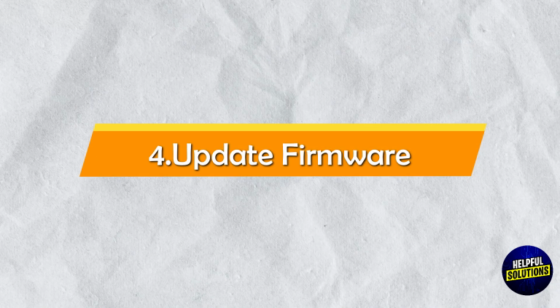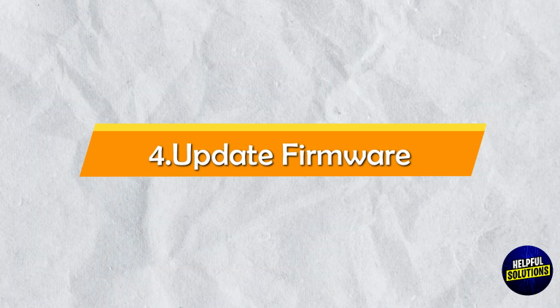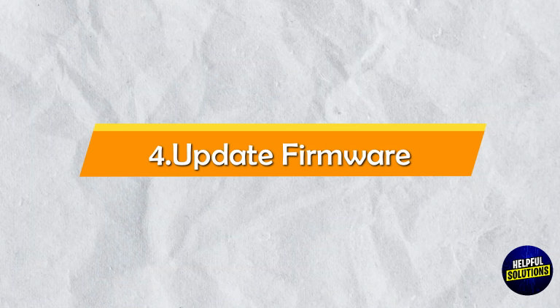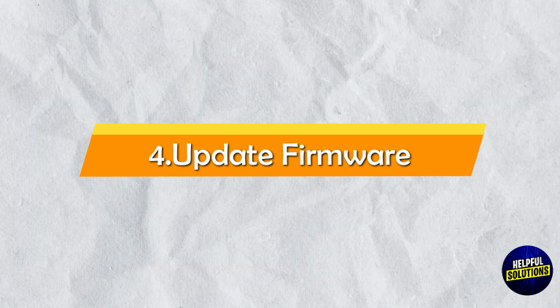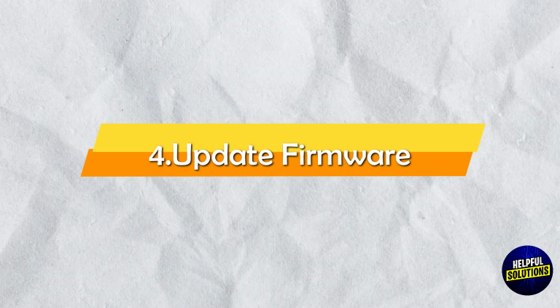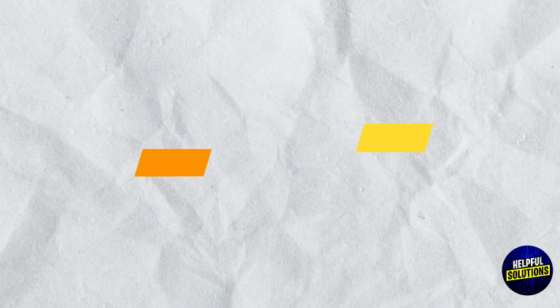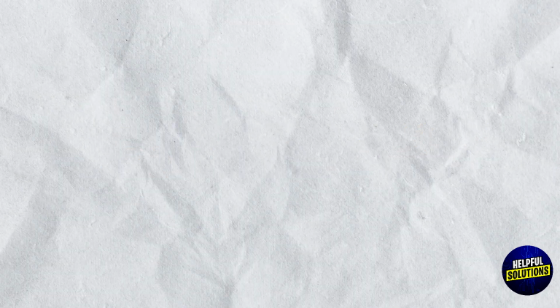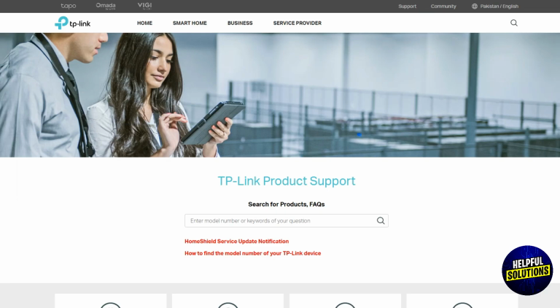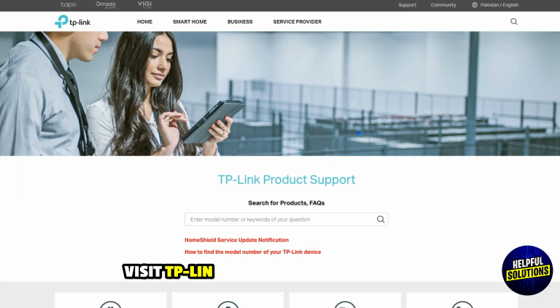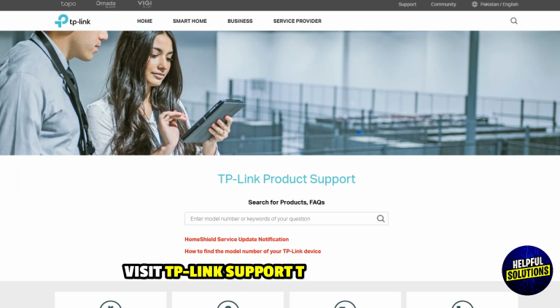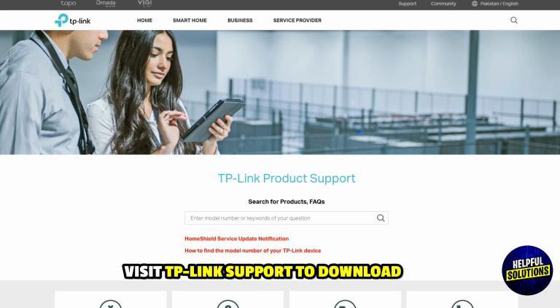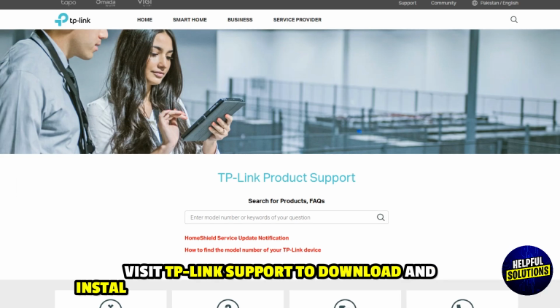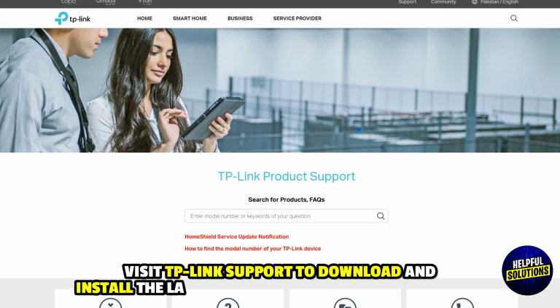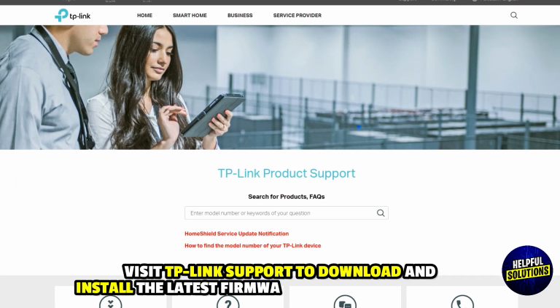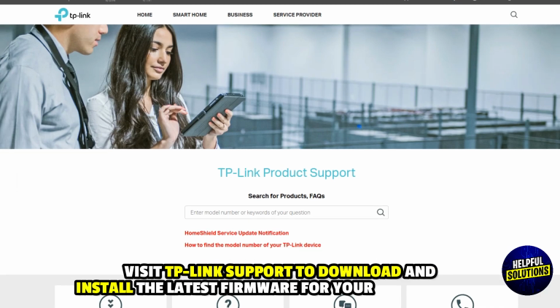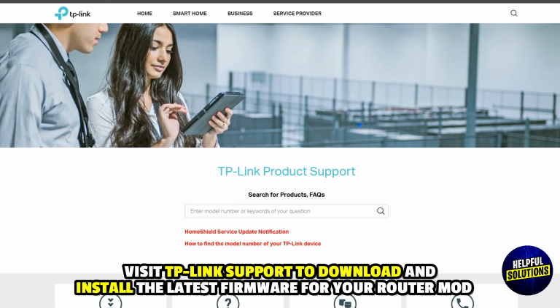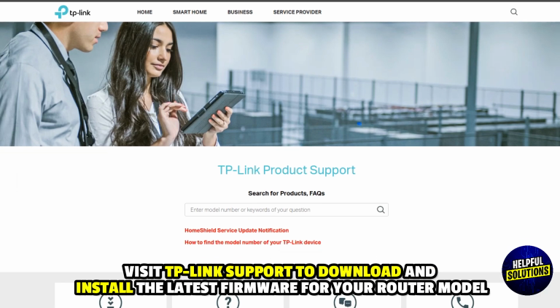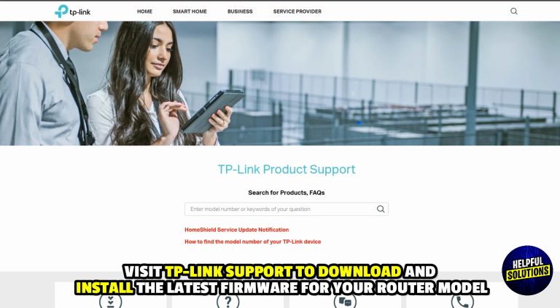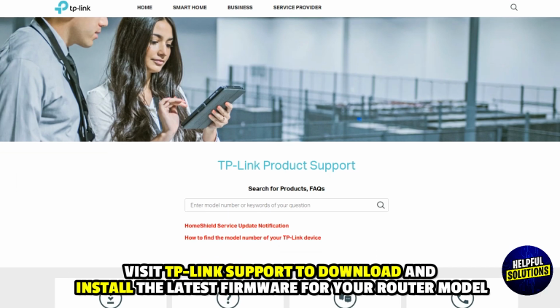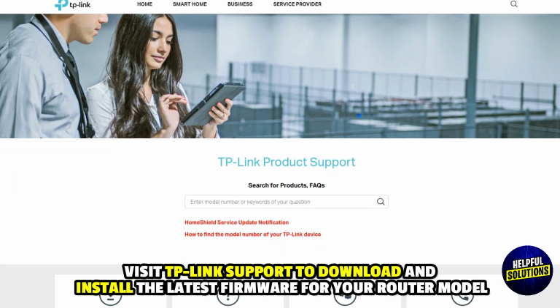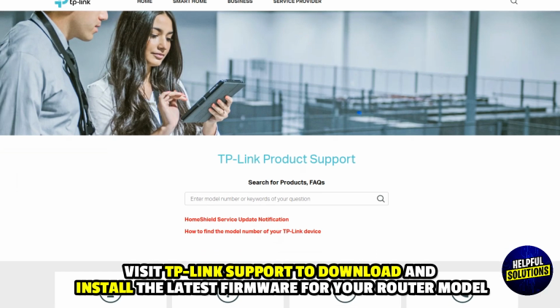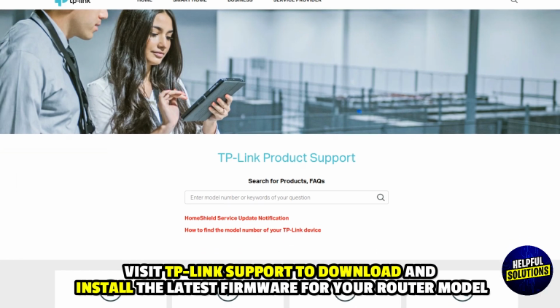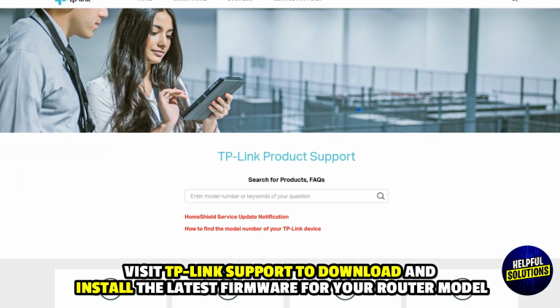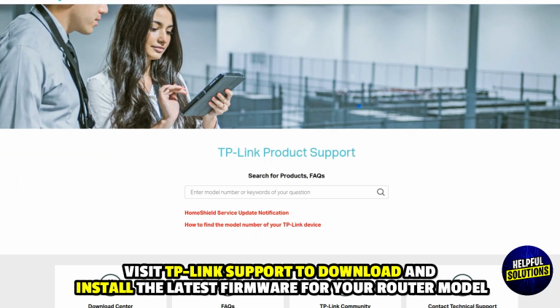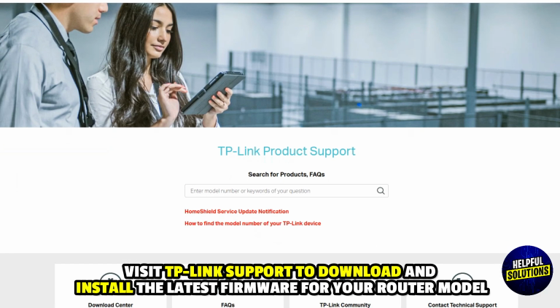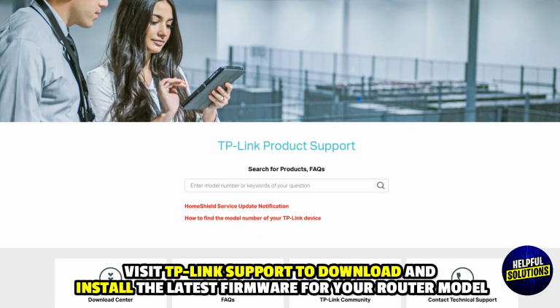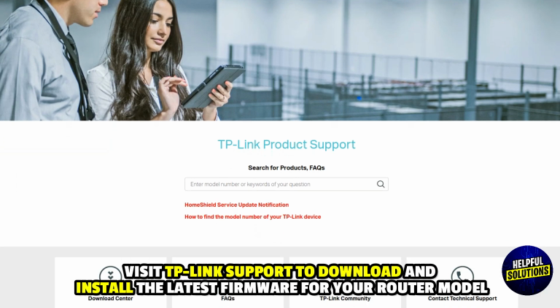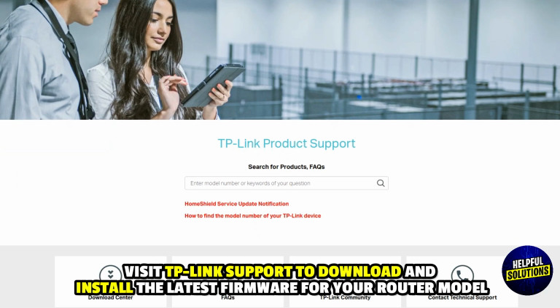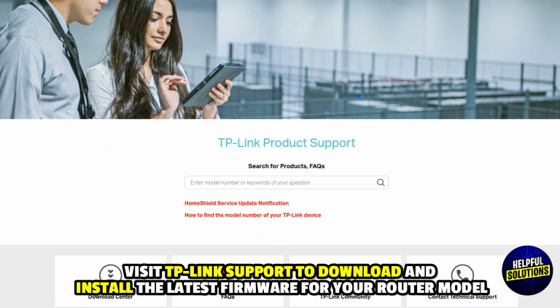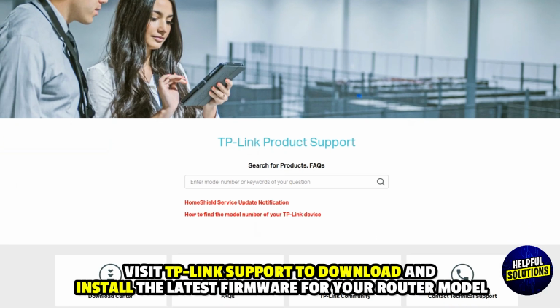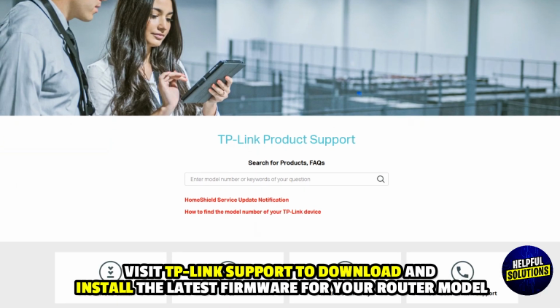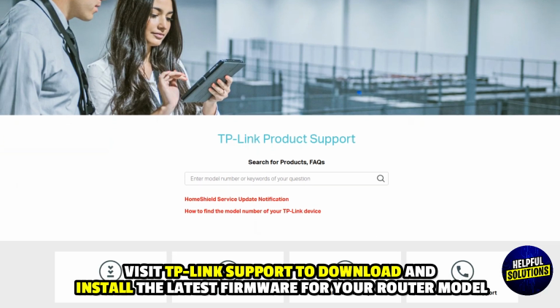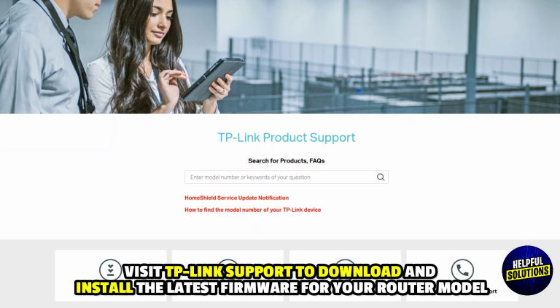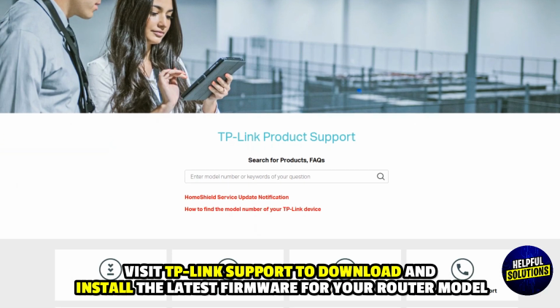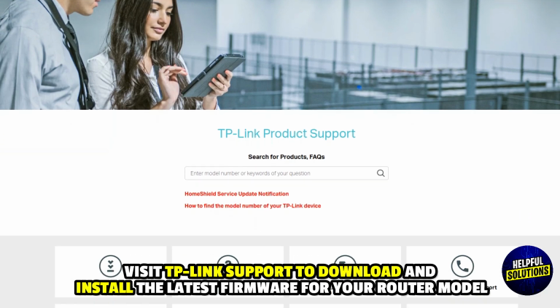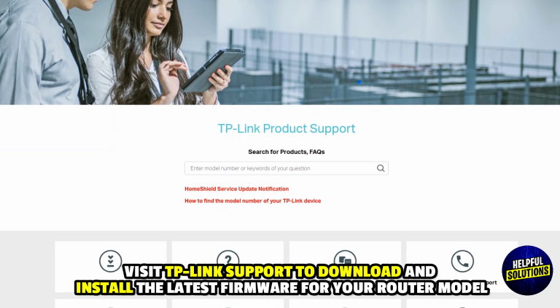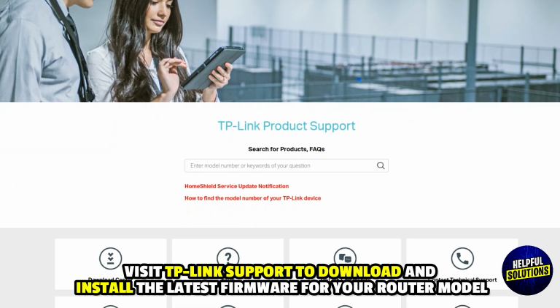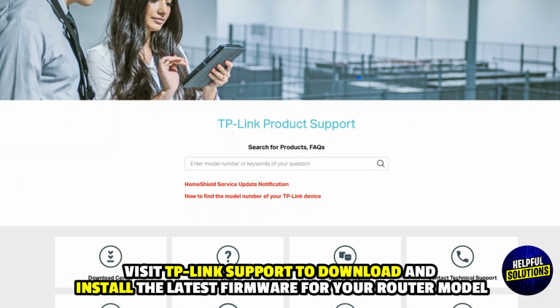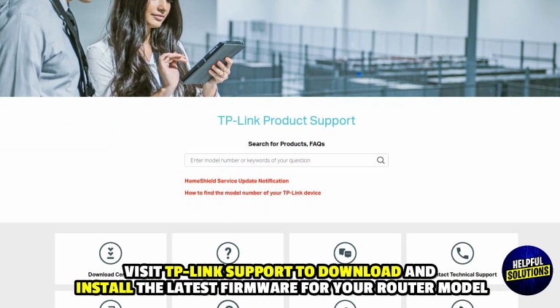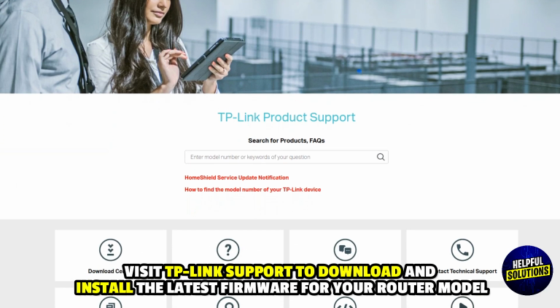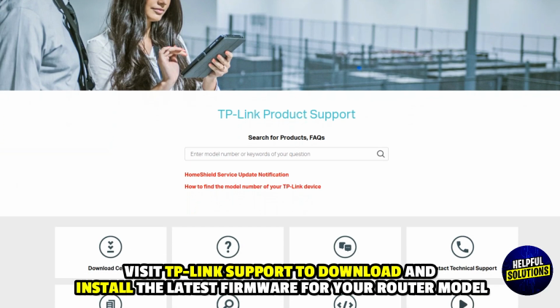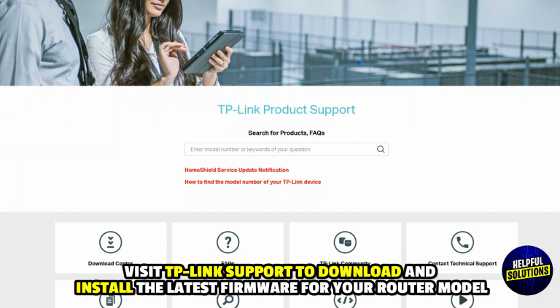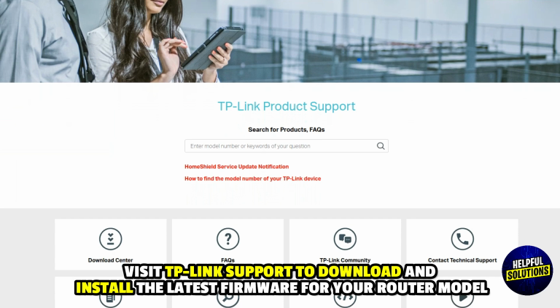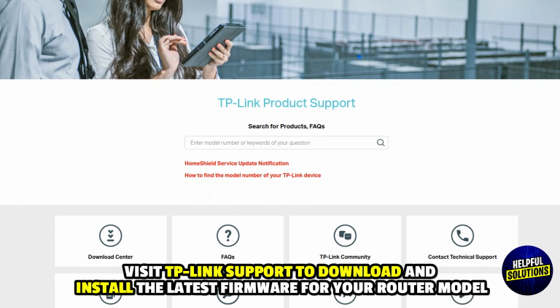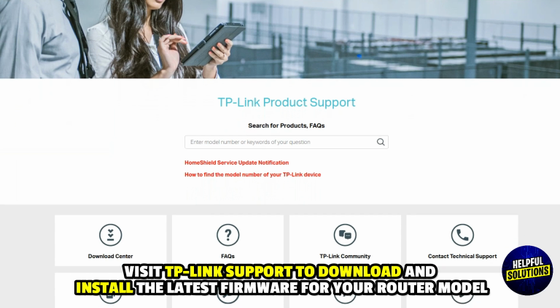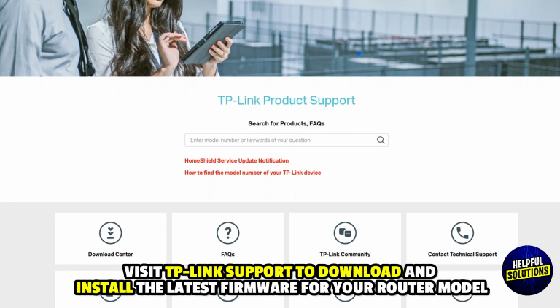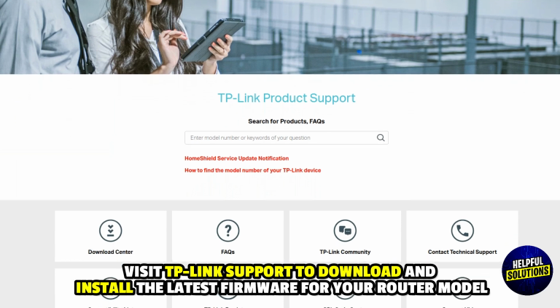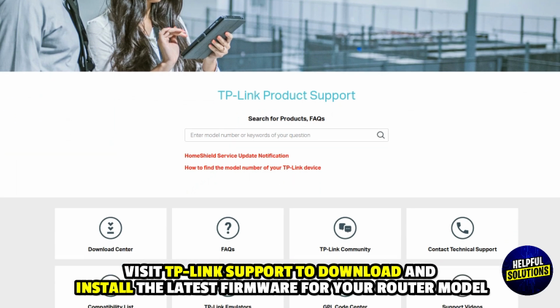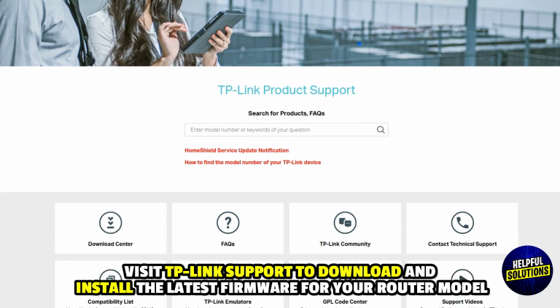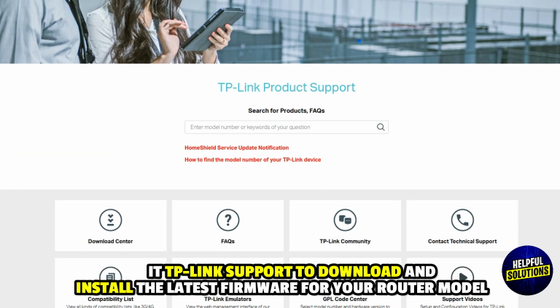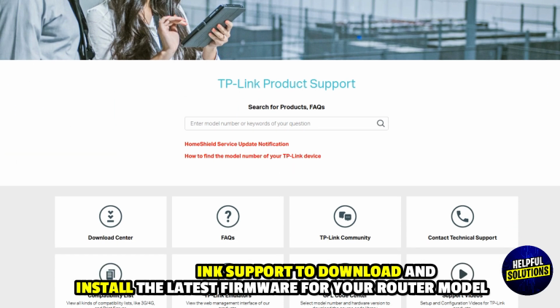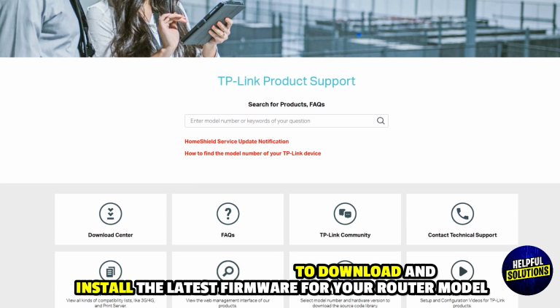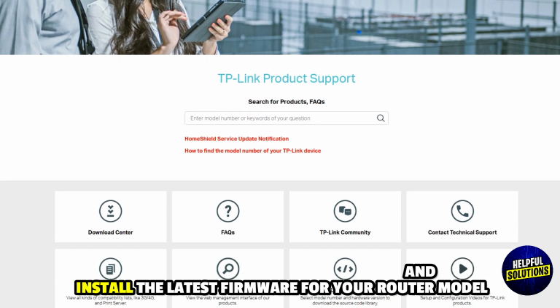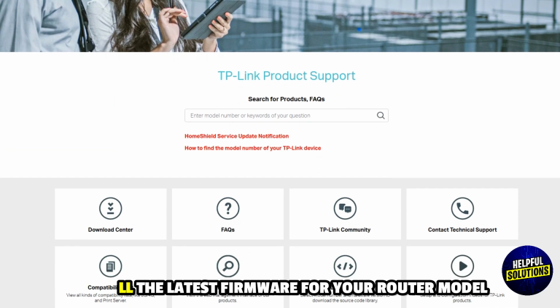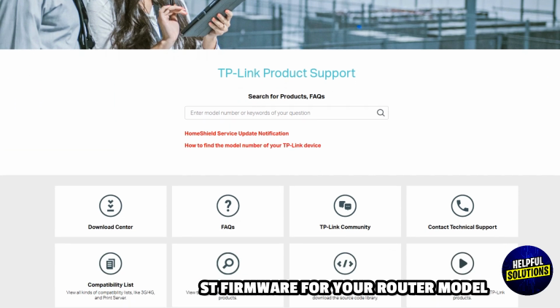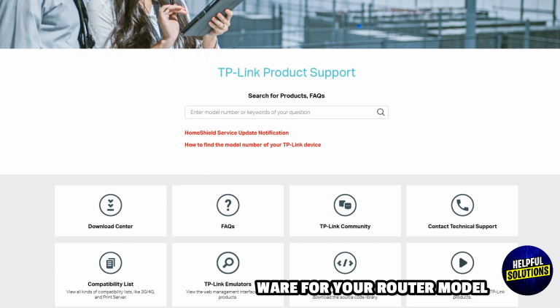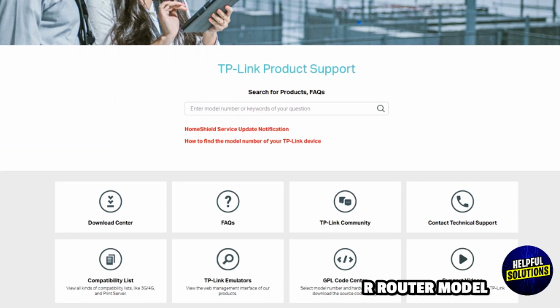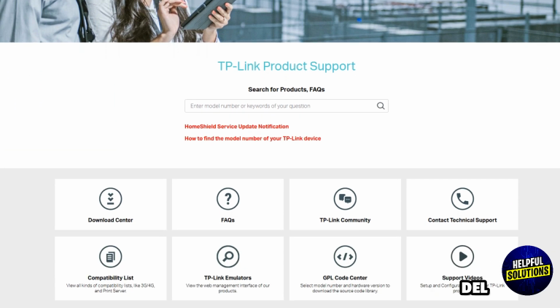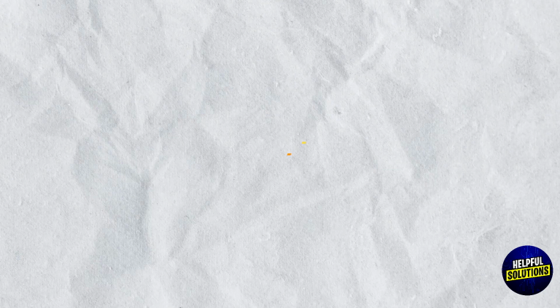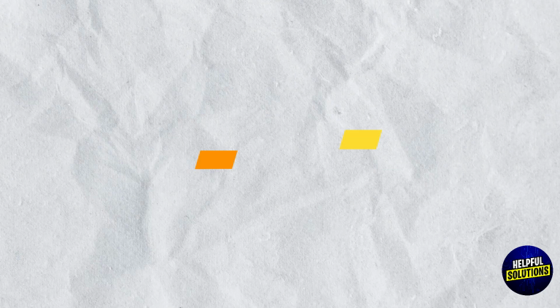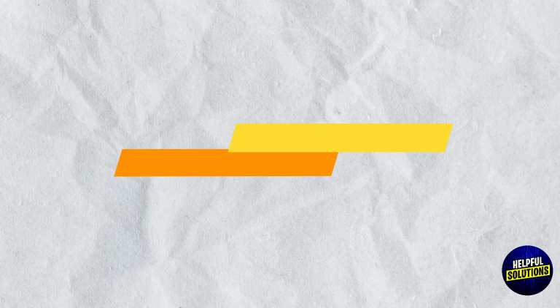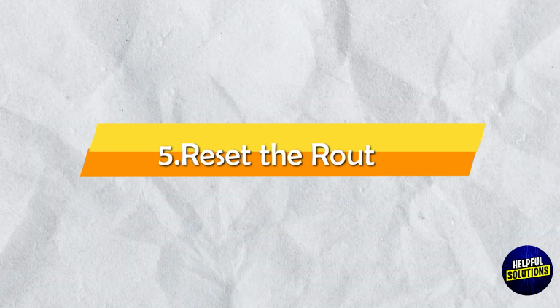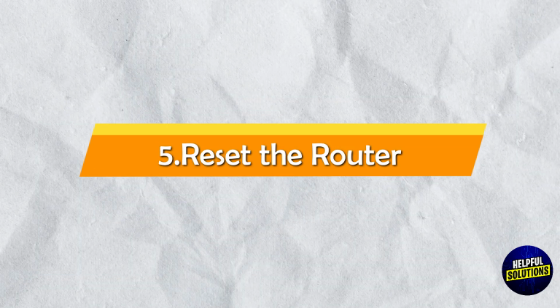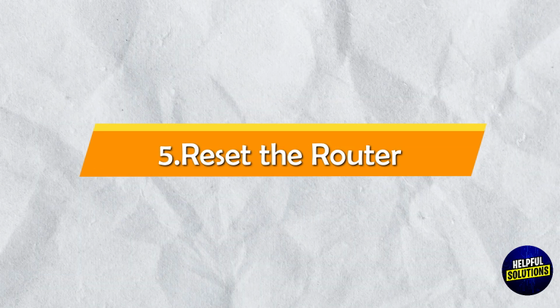4. Update Firmware: Visit TP-Link's portal to download and install the latest firmware for your router model.